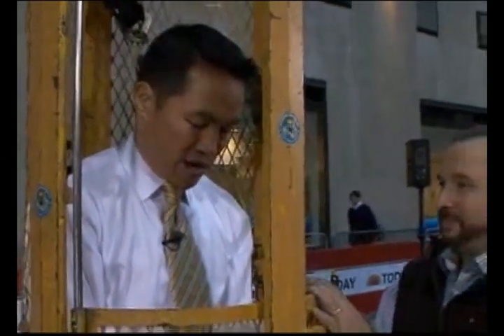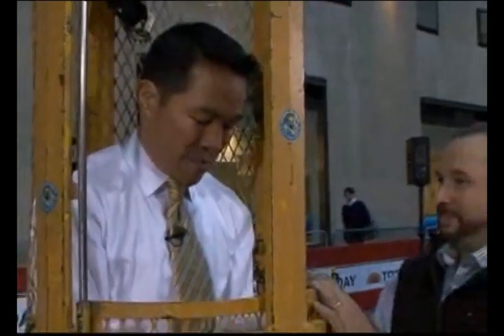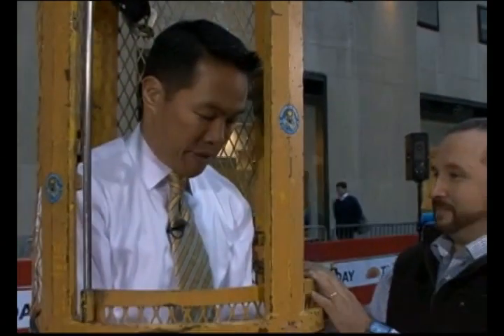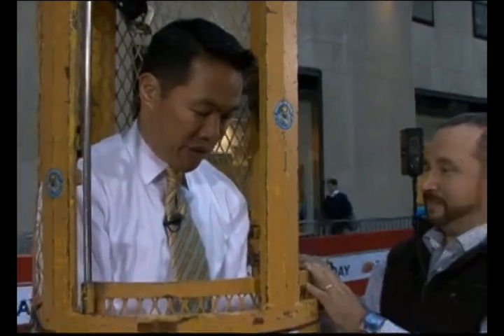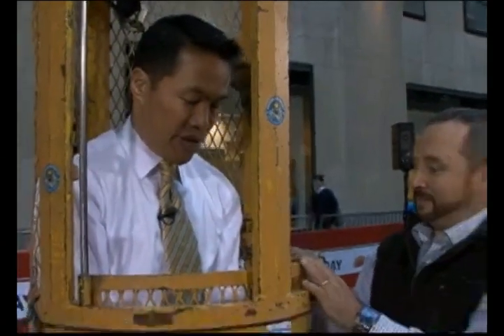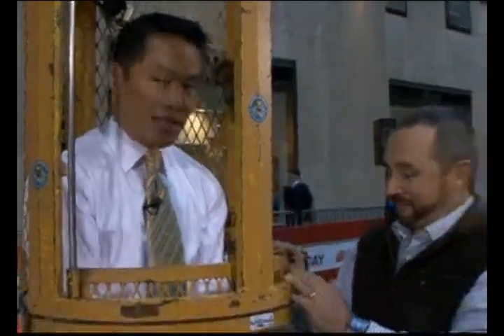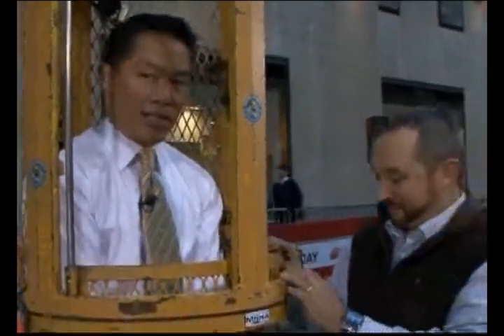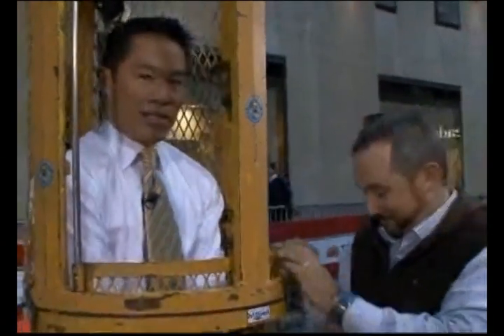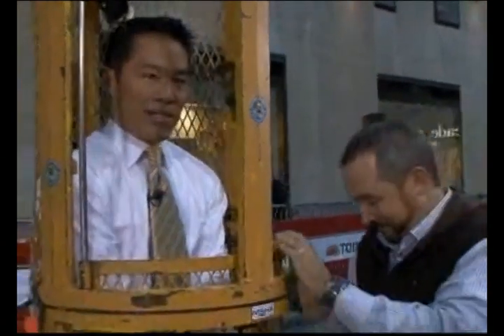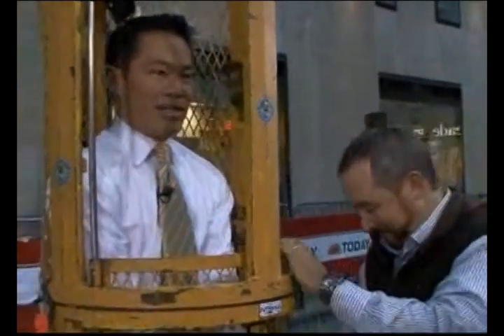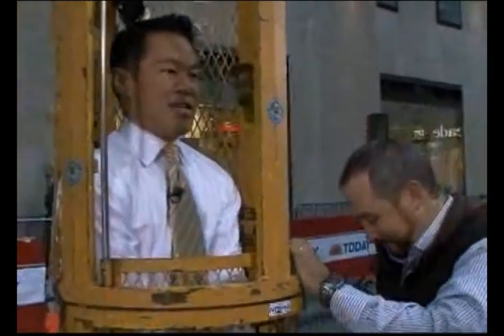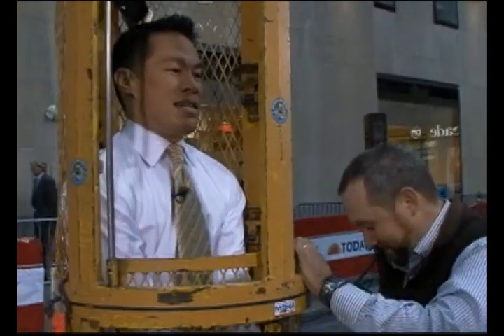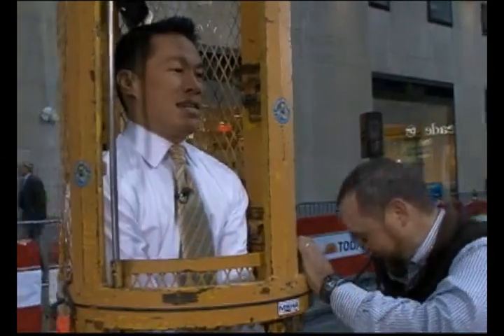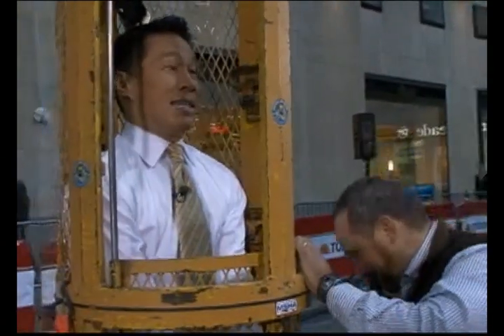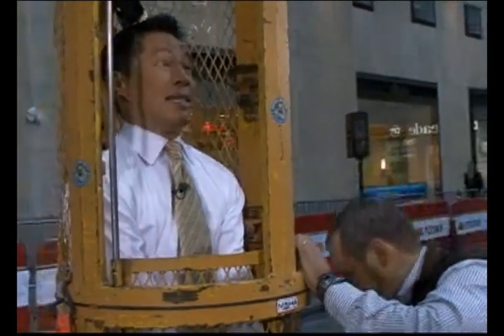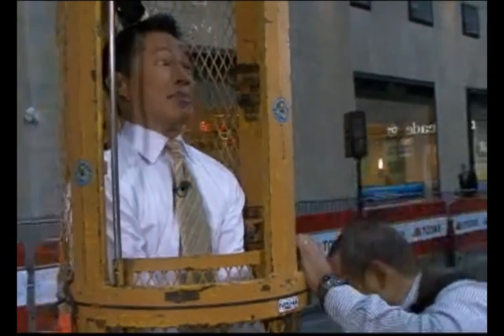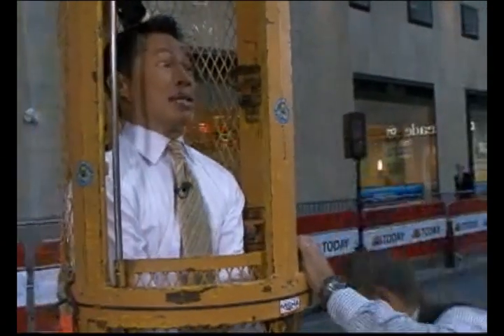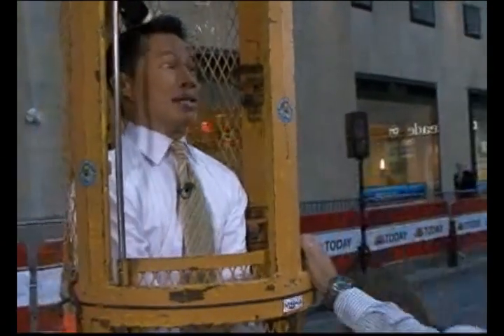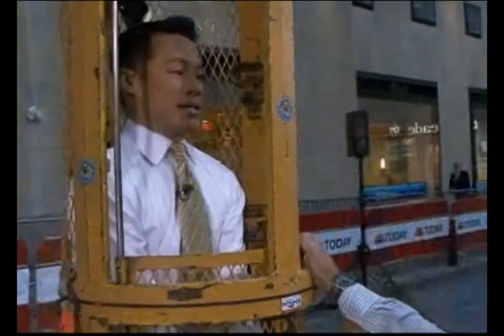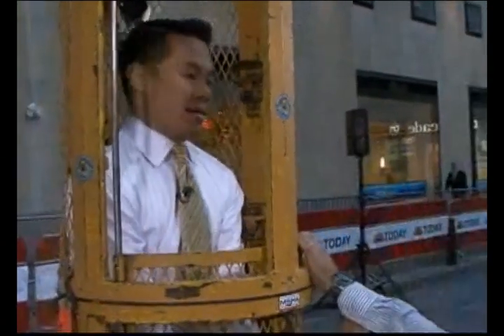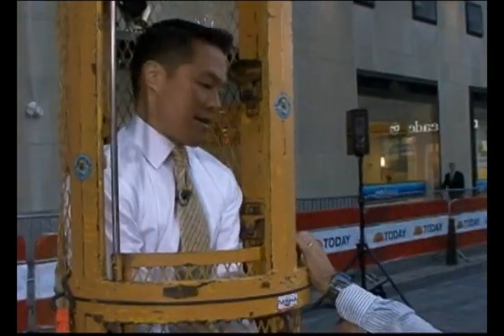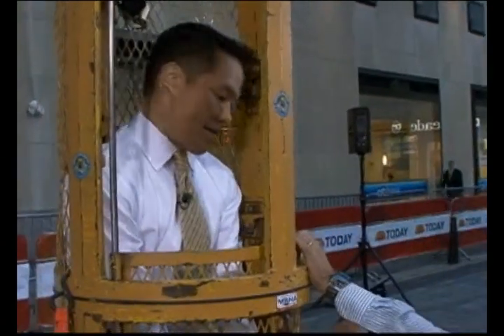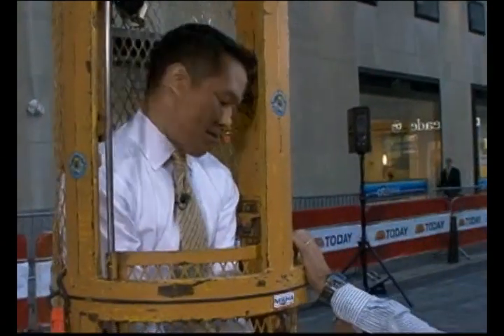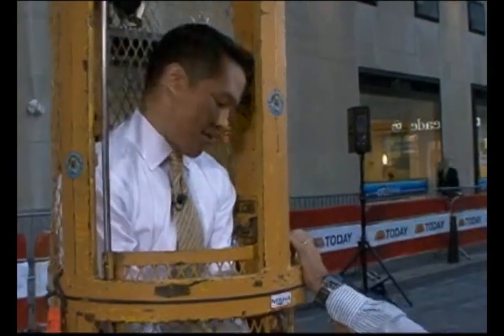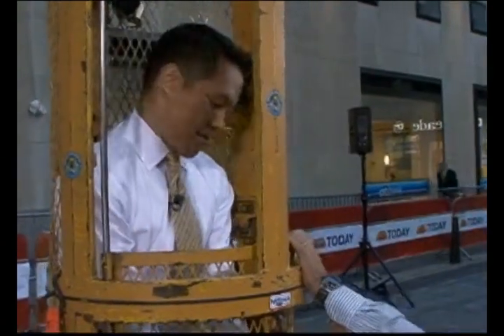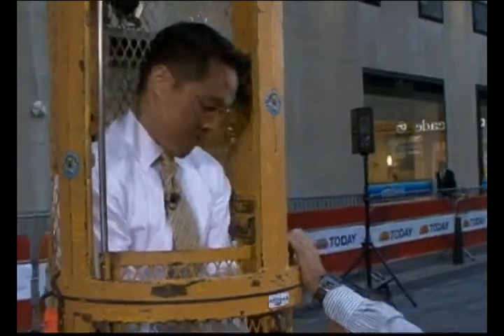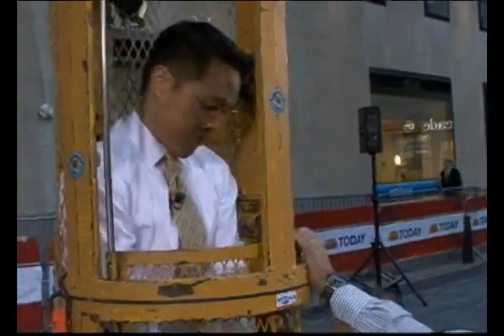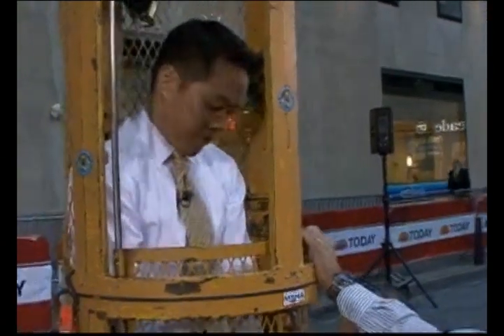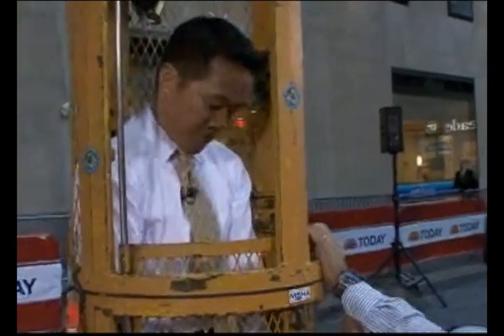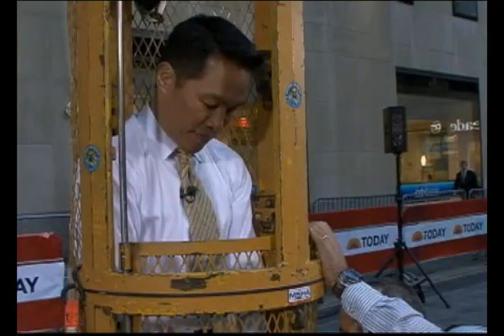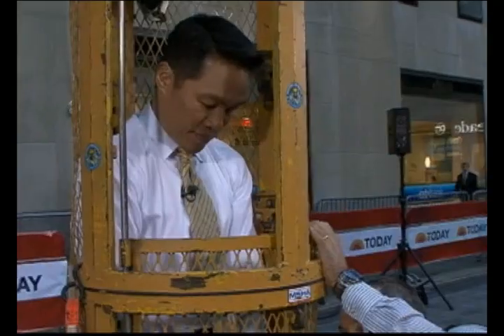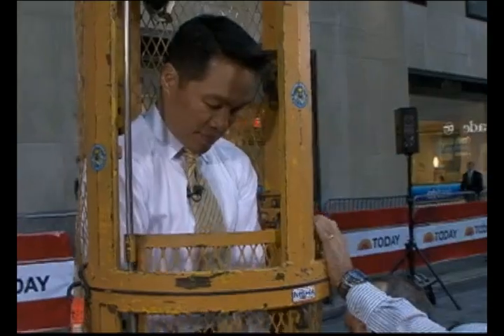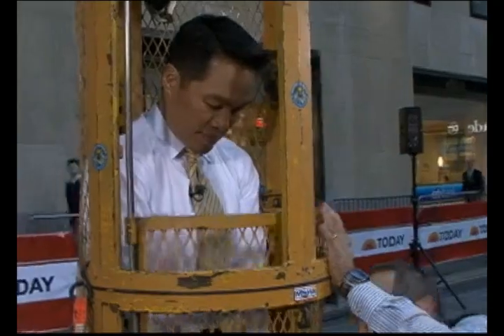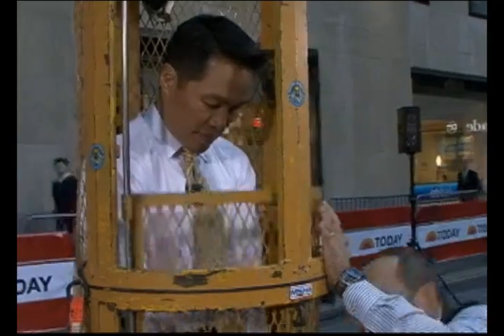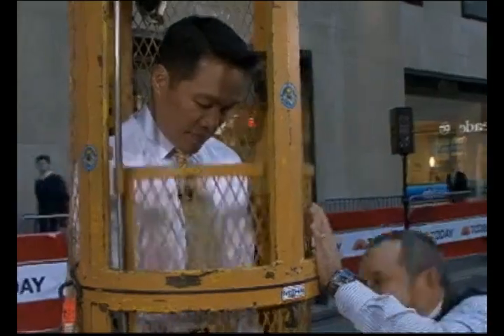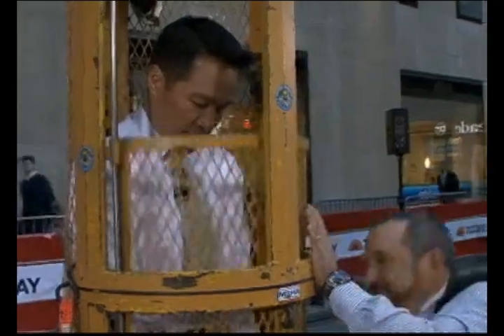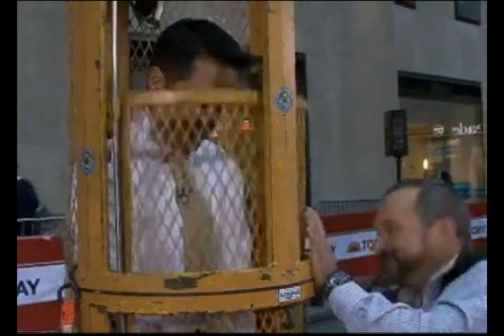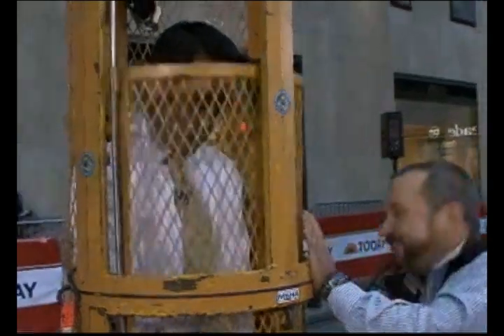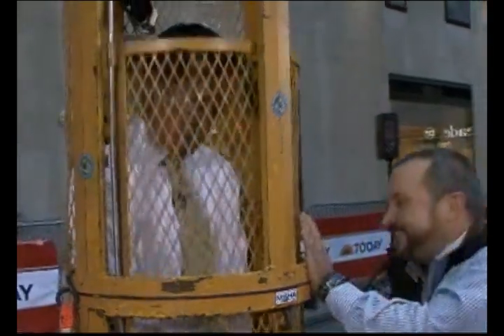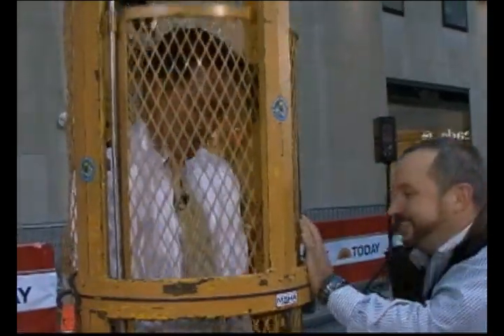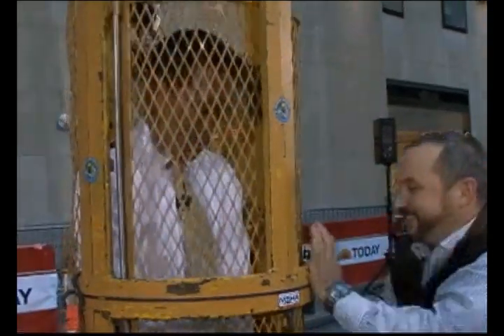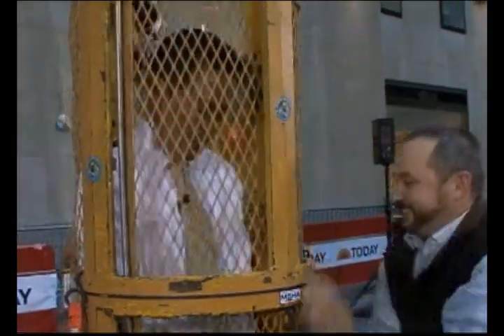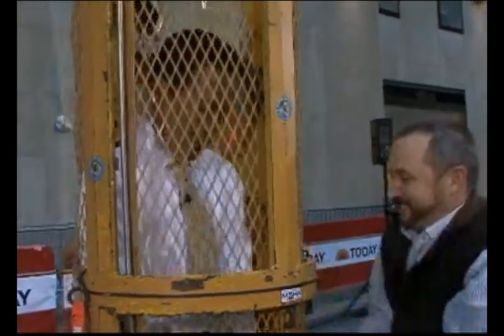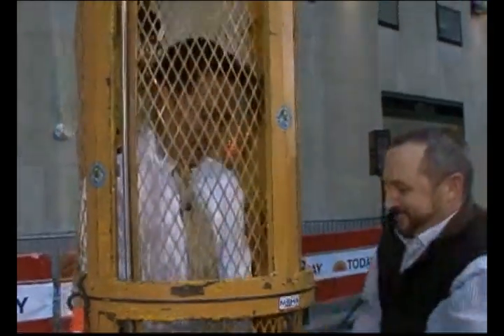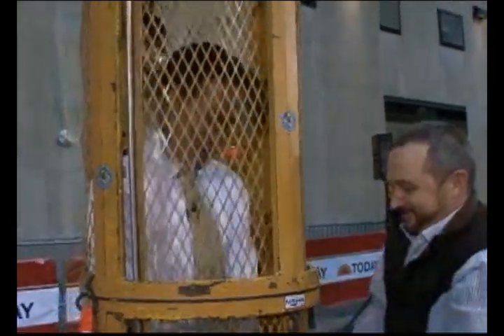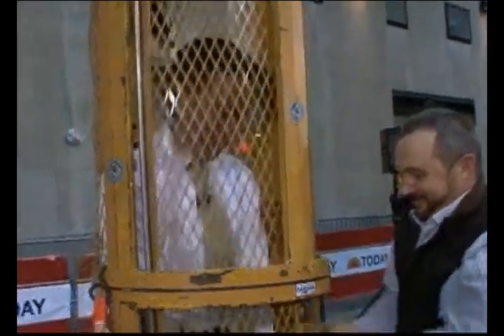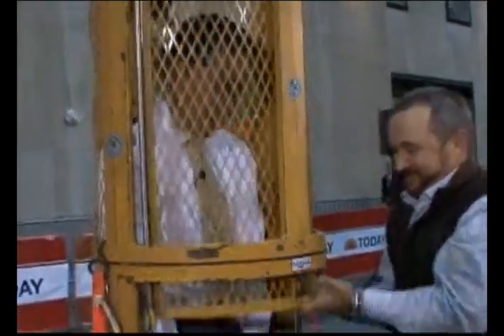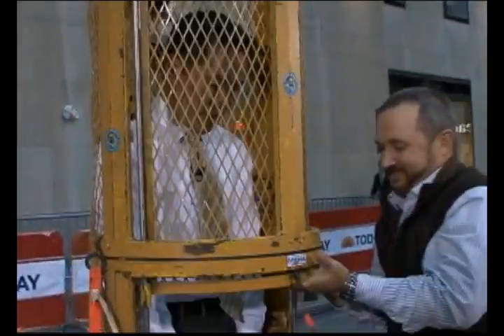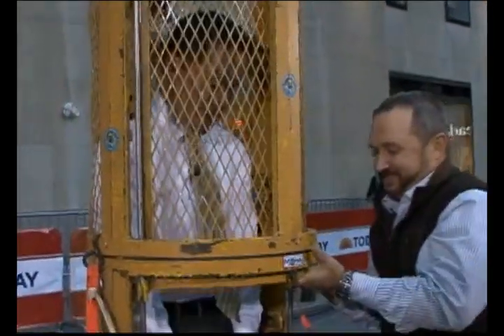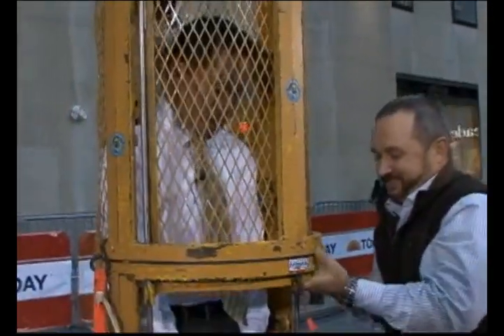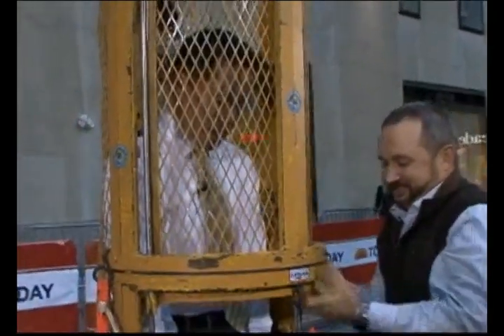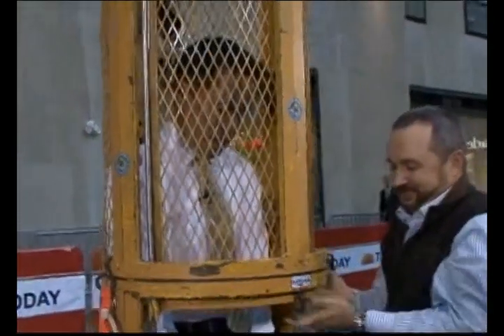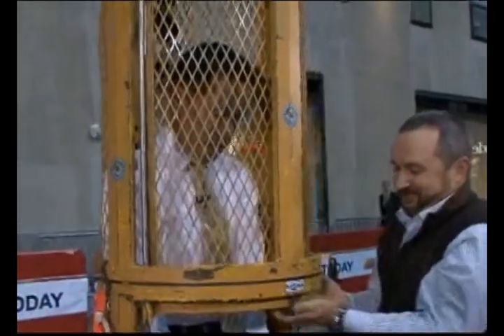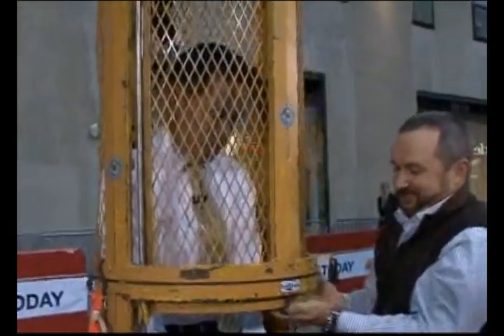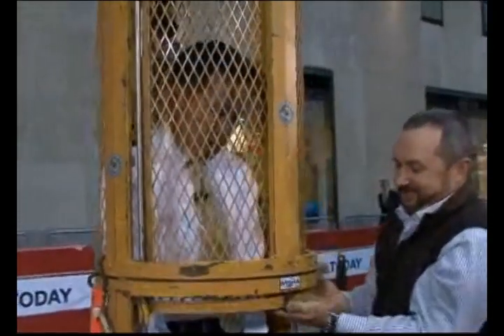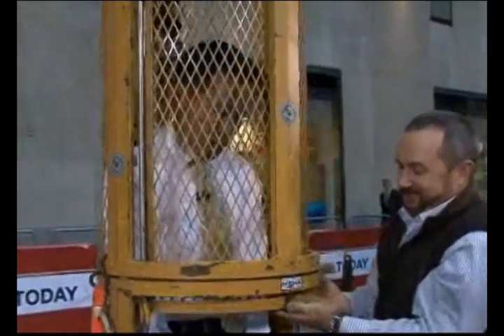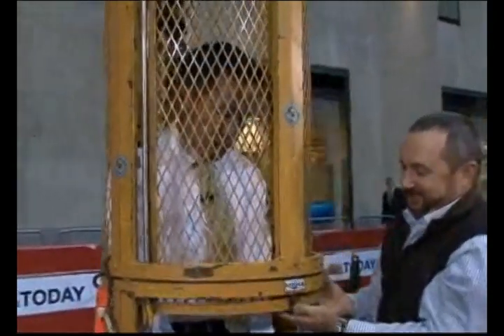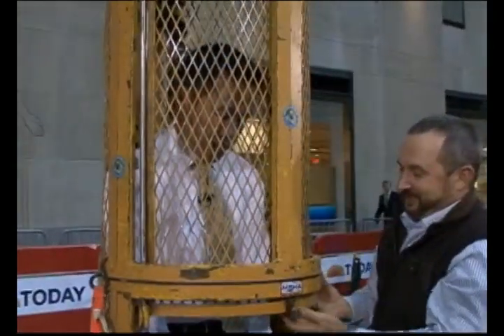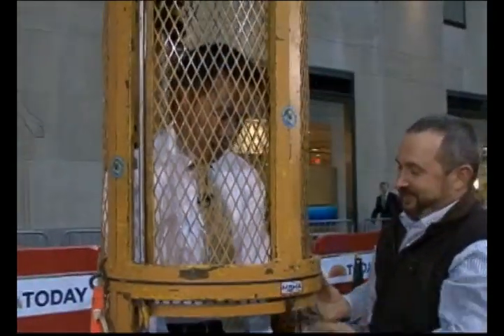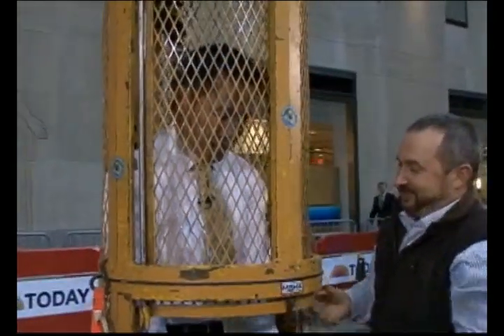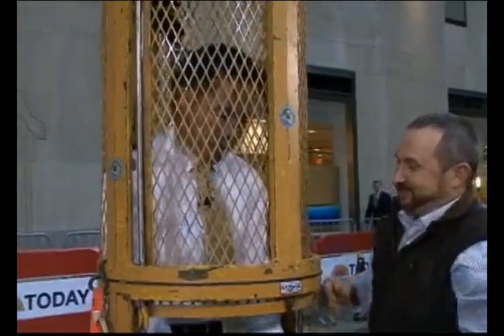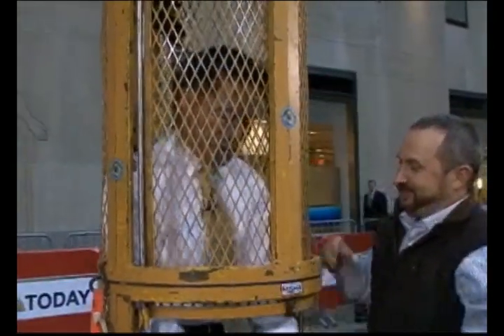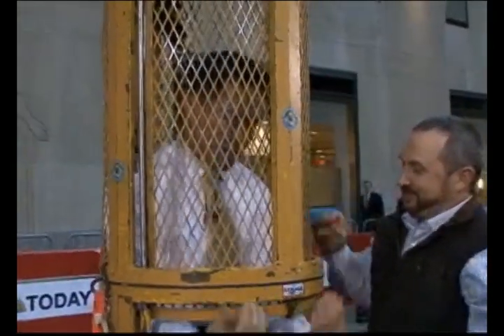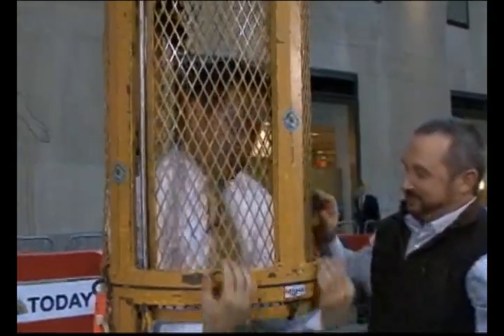All right, Bill, thanks — let's get me out of here. Keep your hands in. All right.